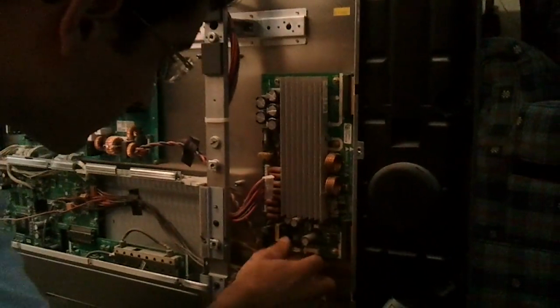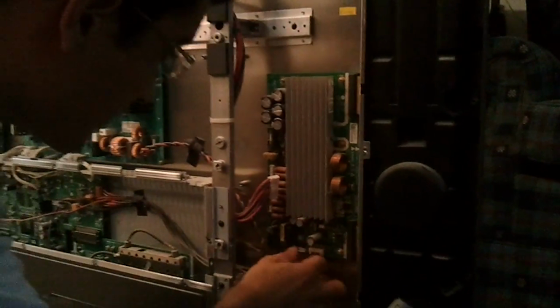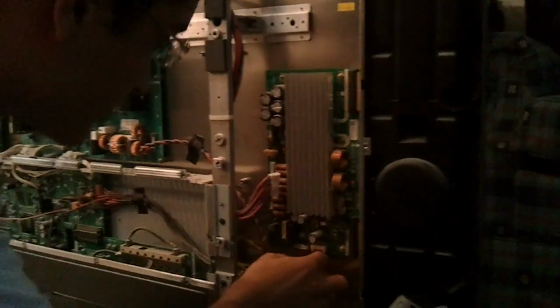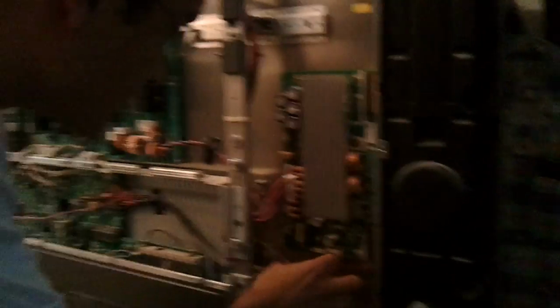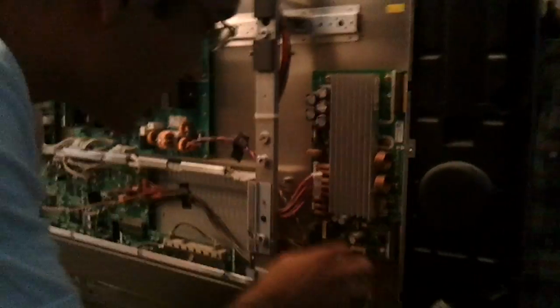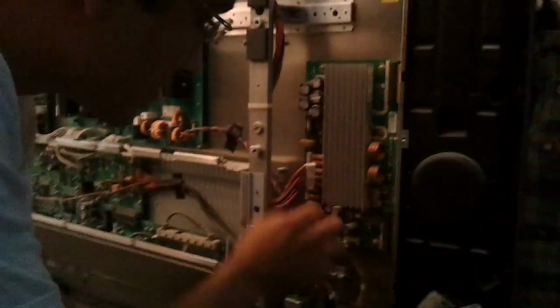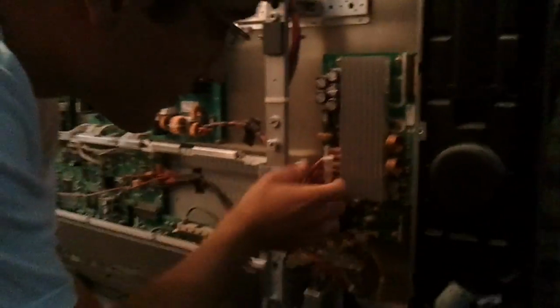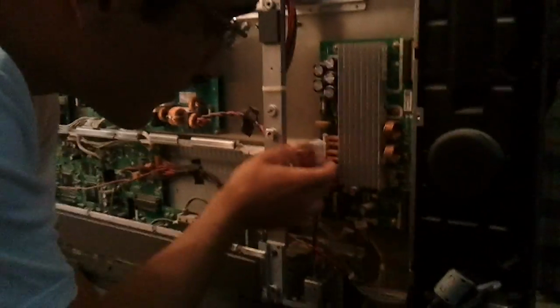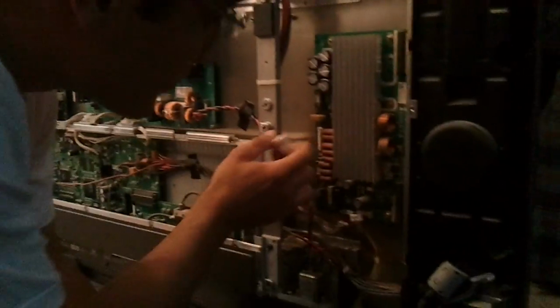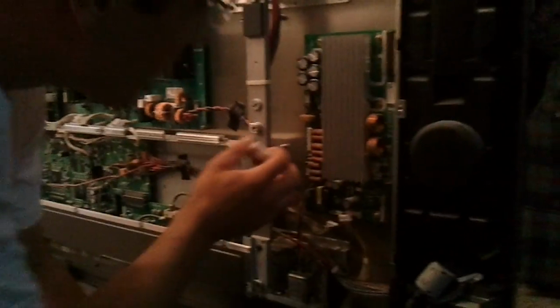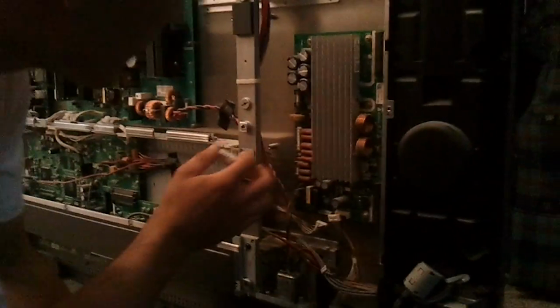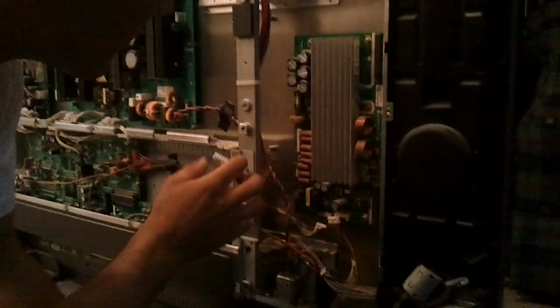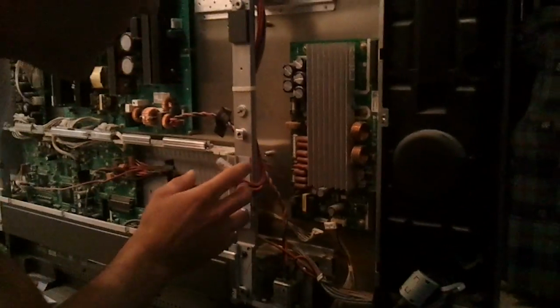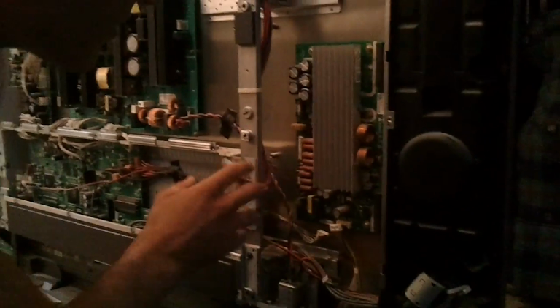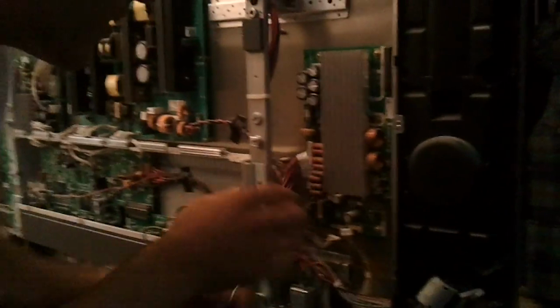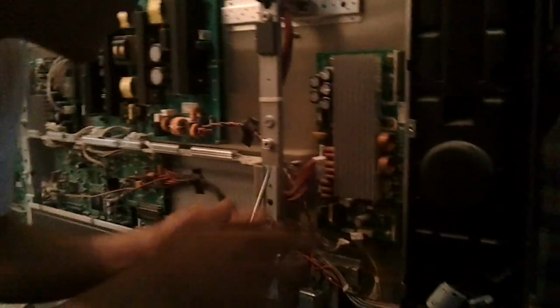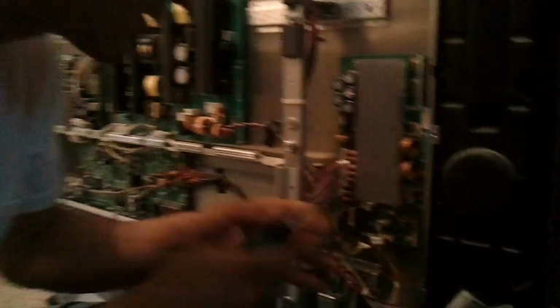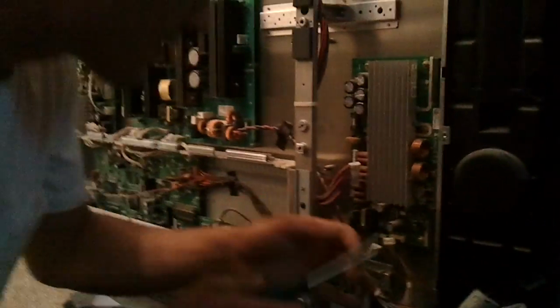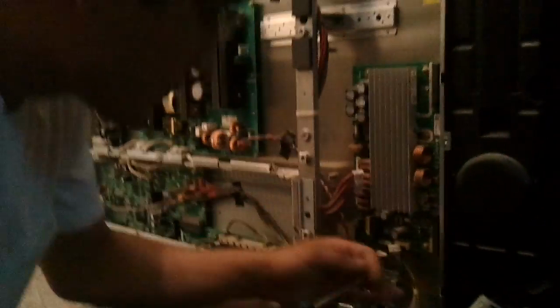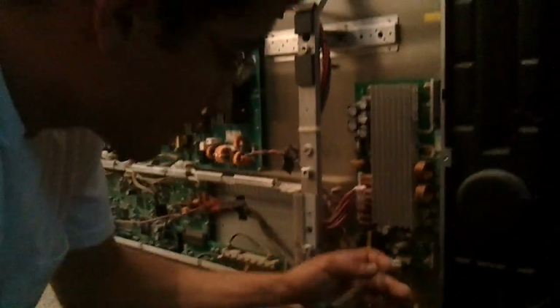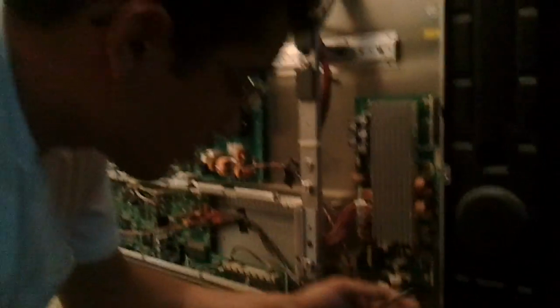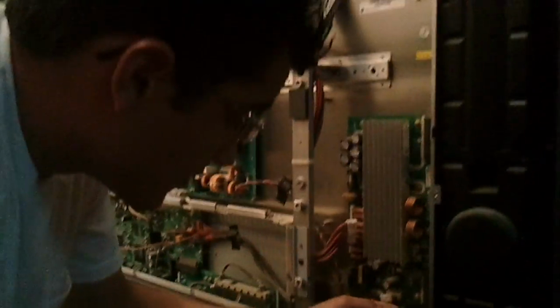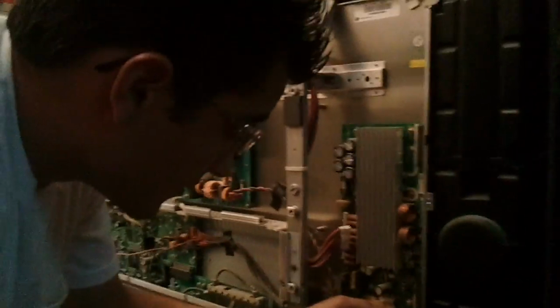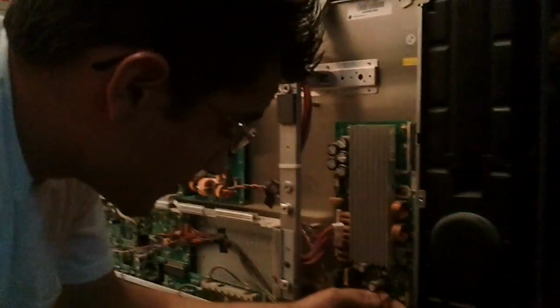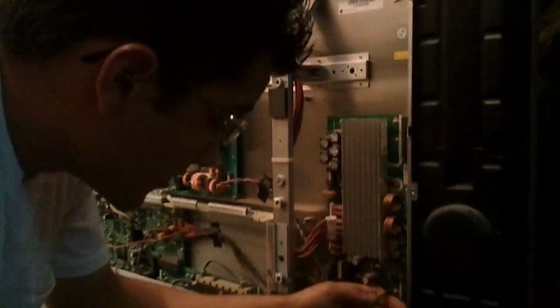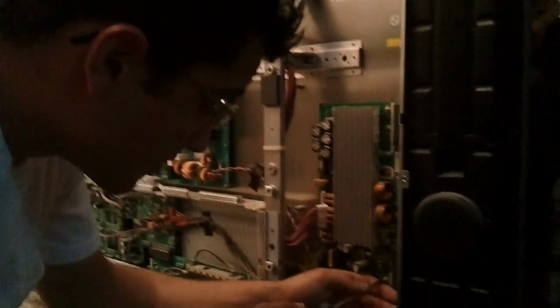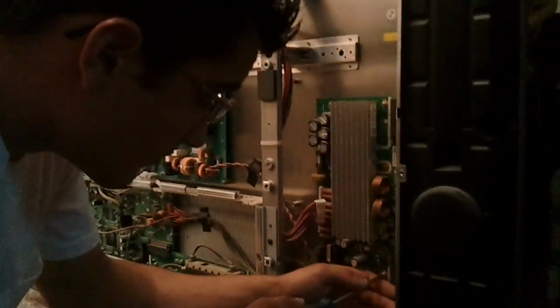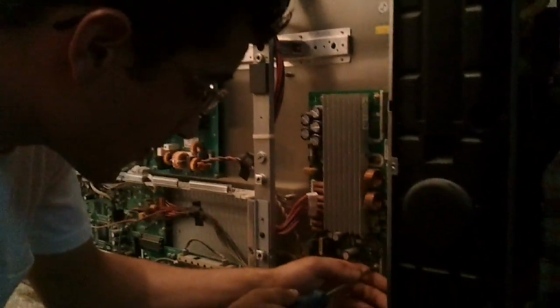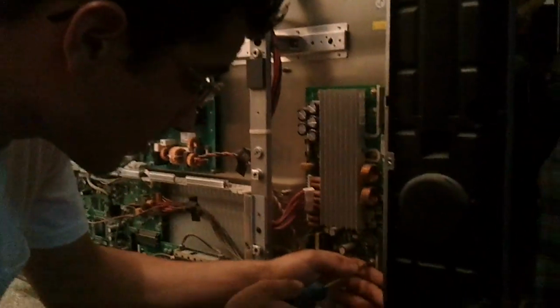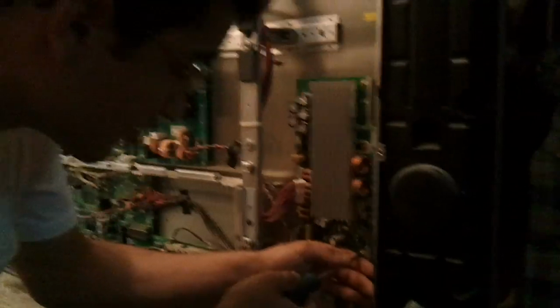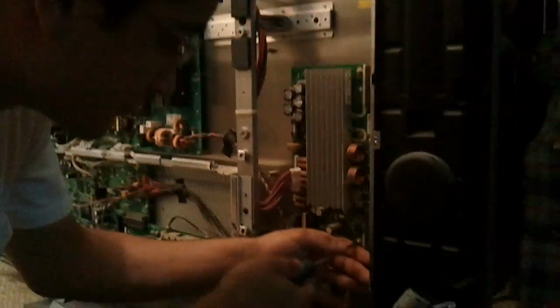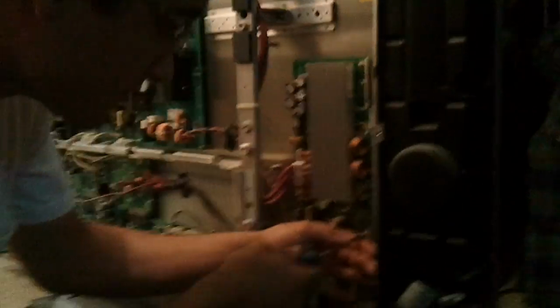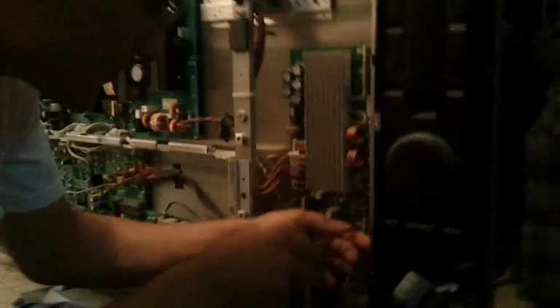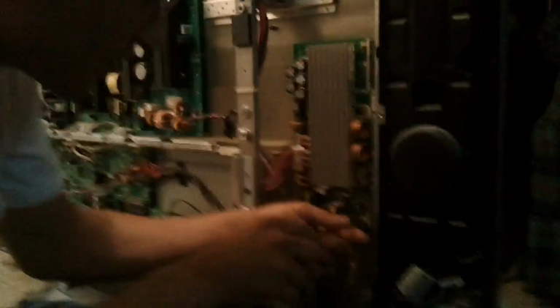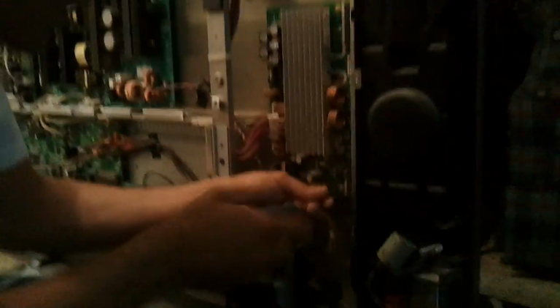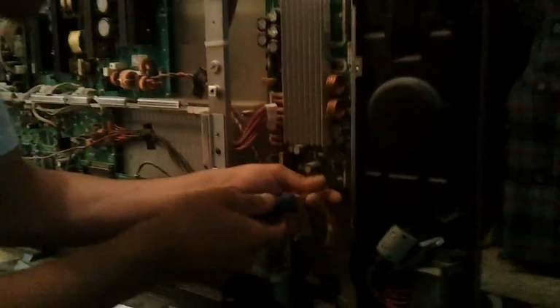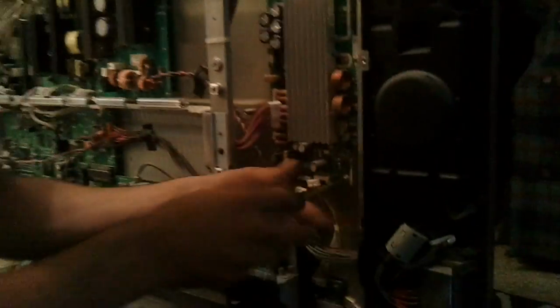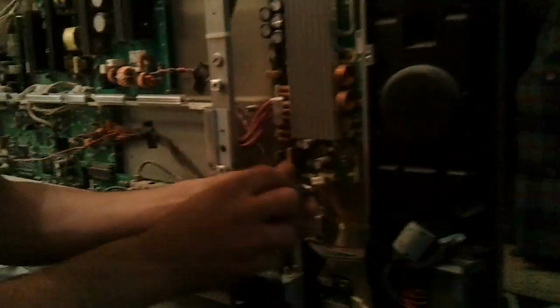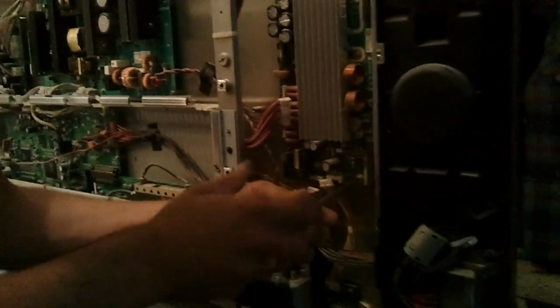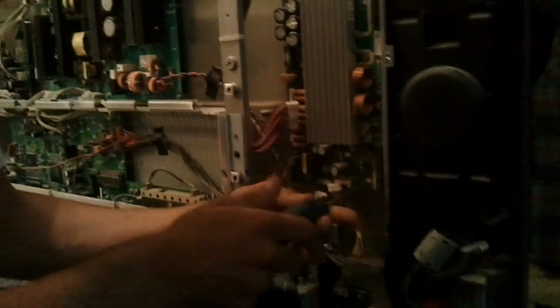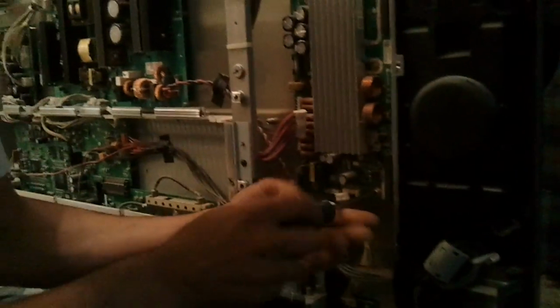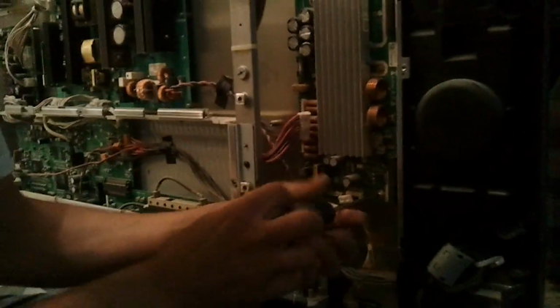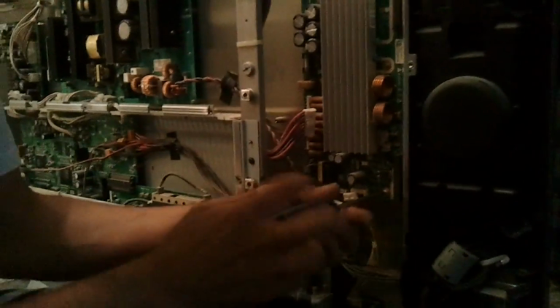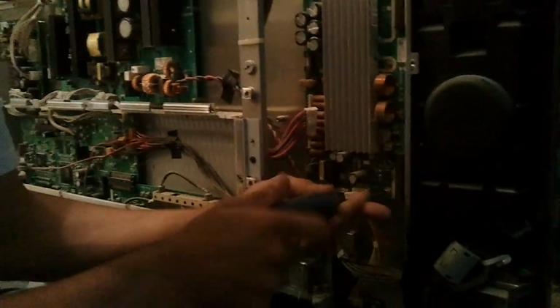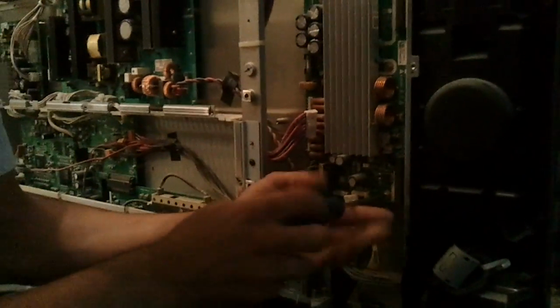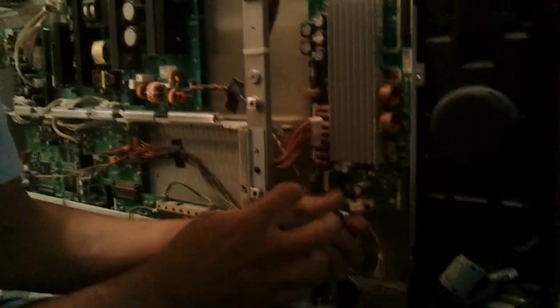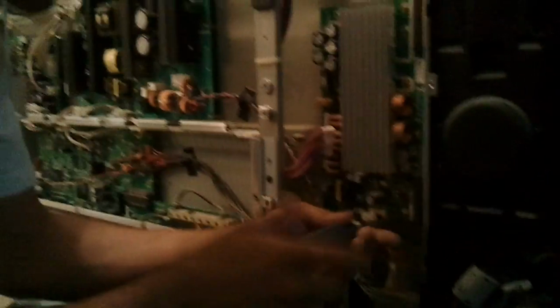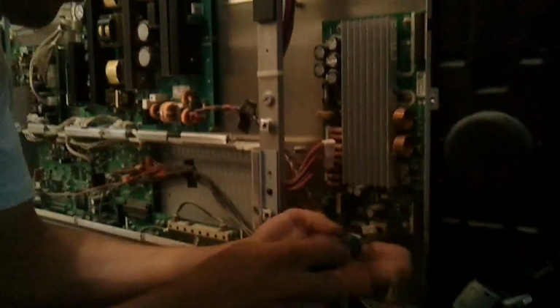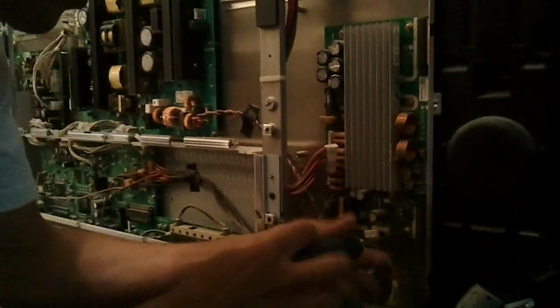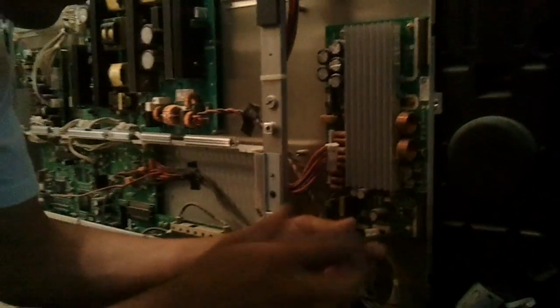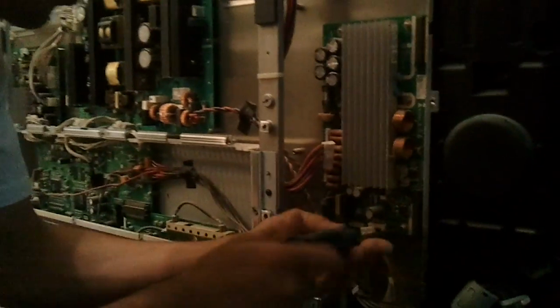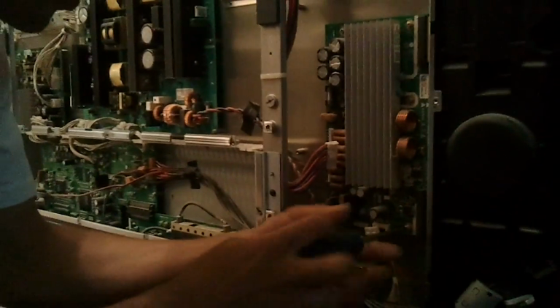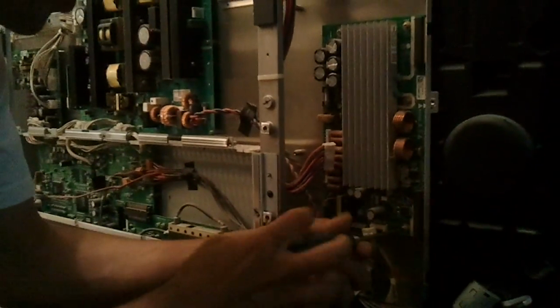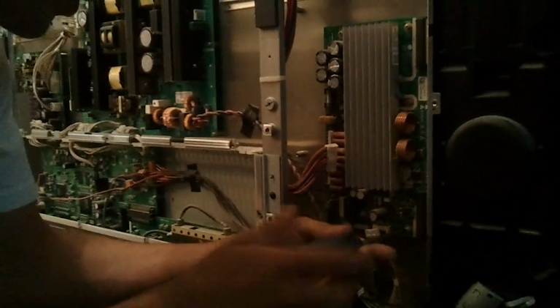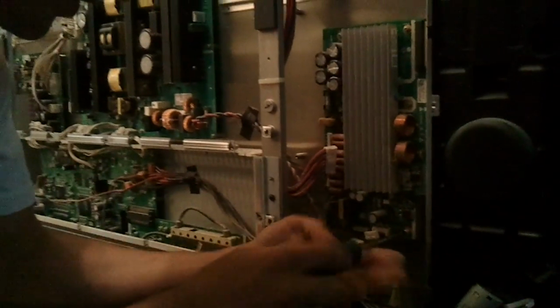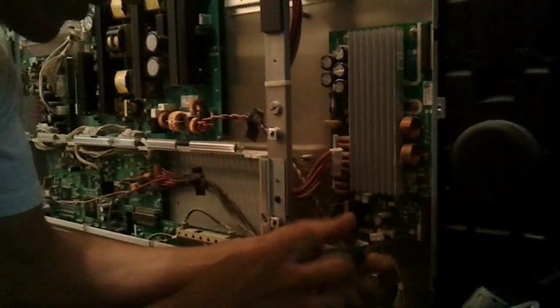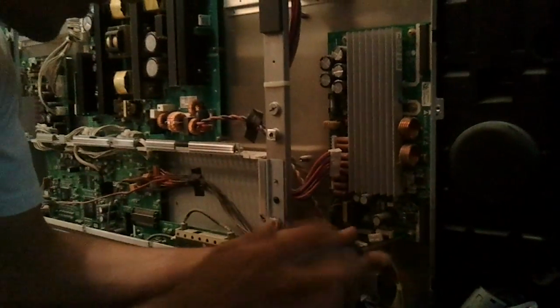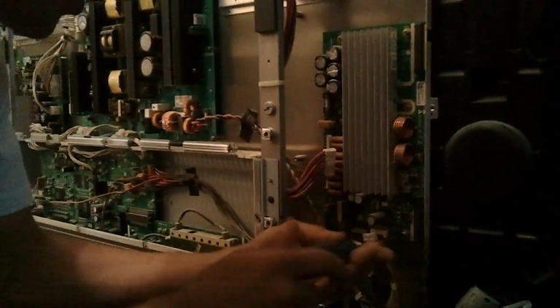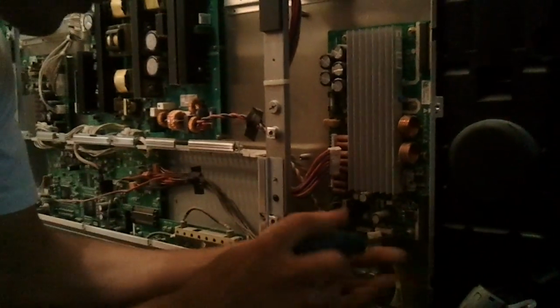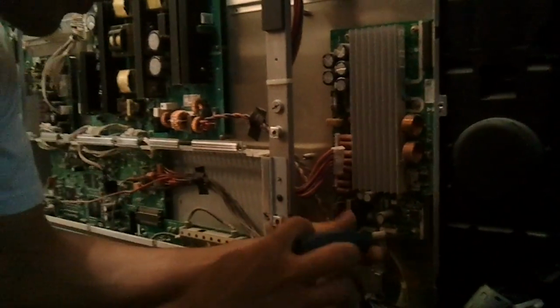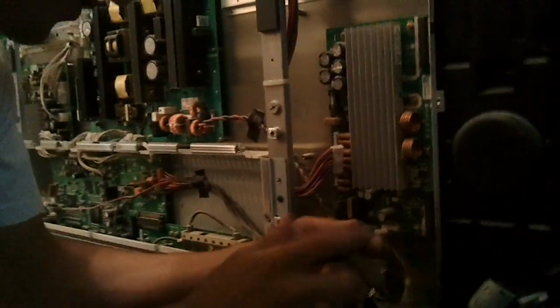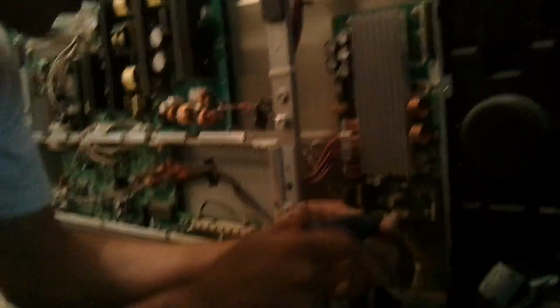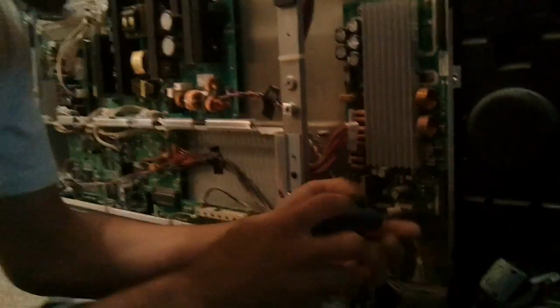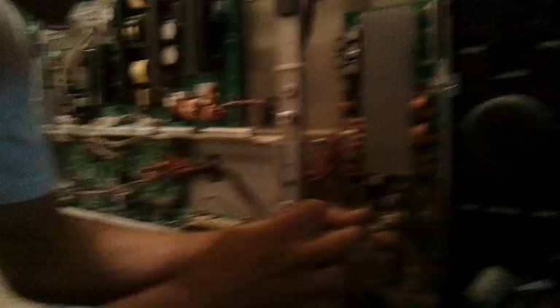Once you make sure it's all disconnected, take the mounting screws off. Normally they're around at least the perimeter.